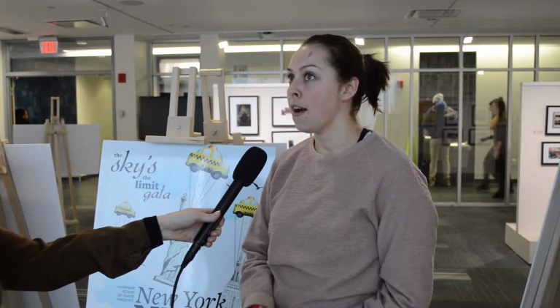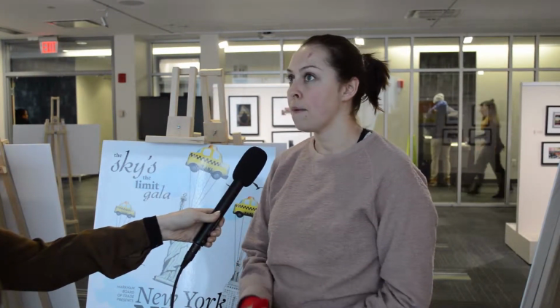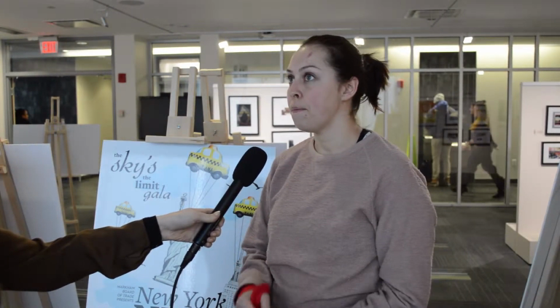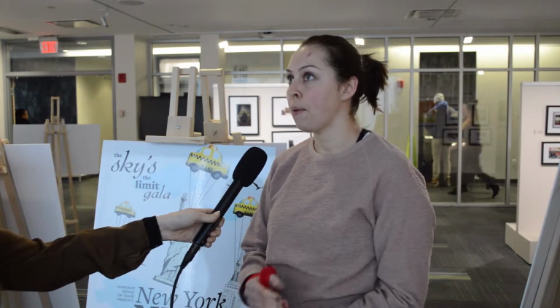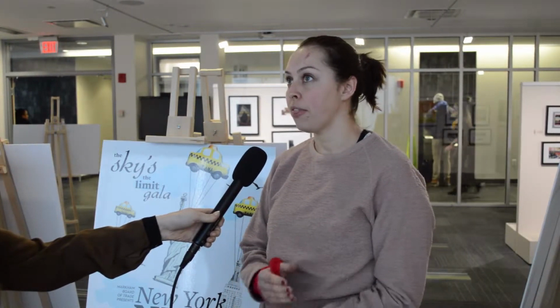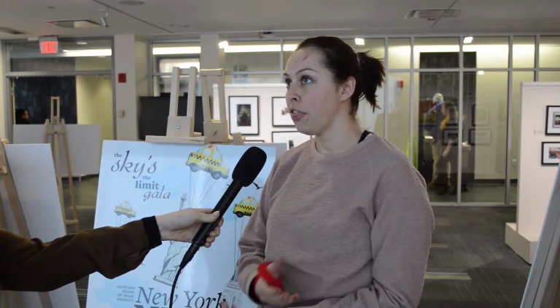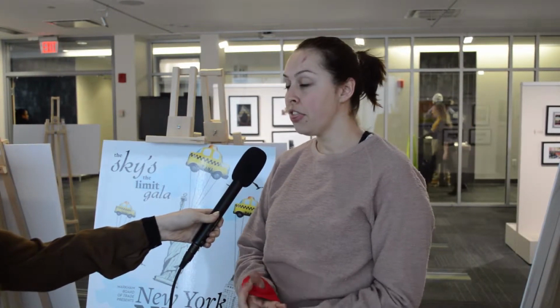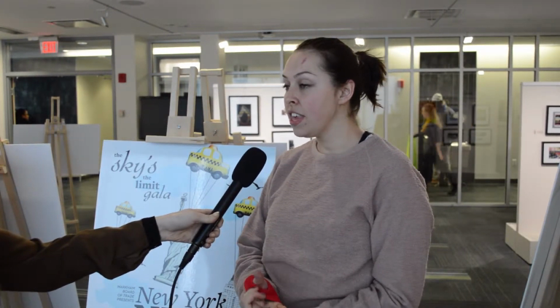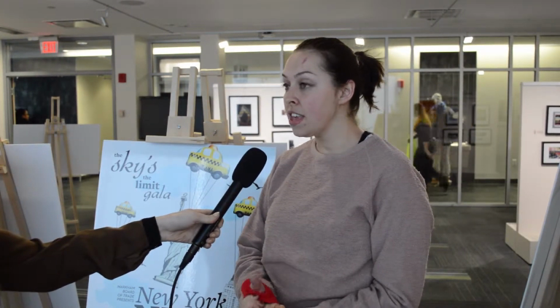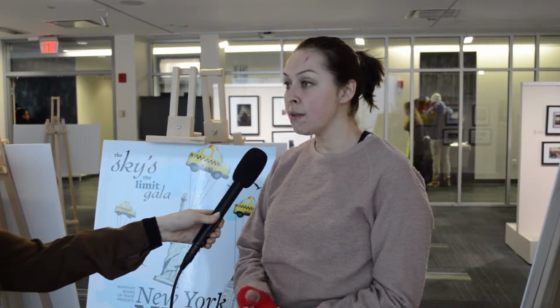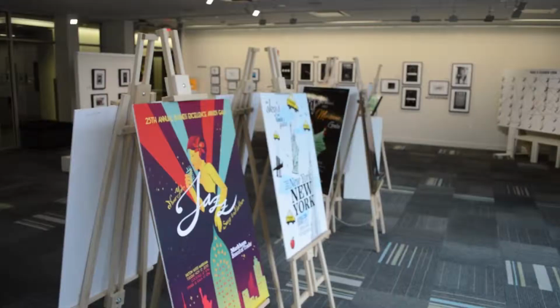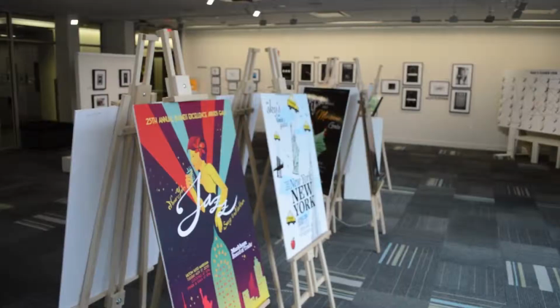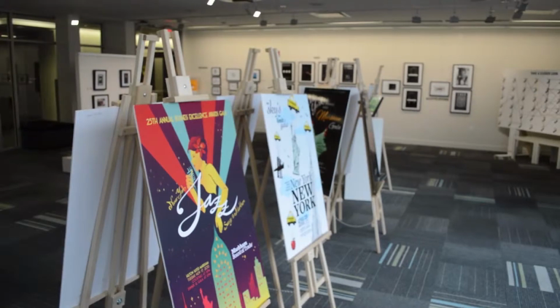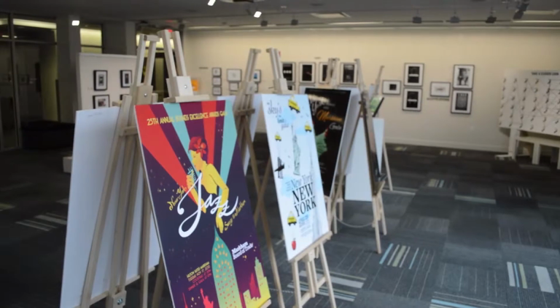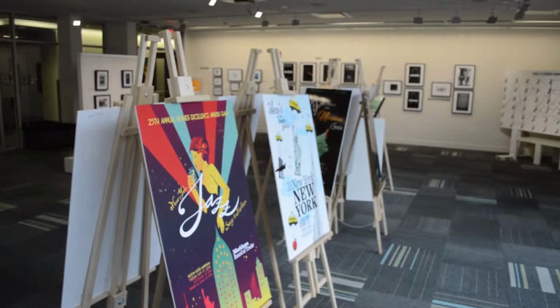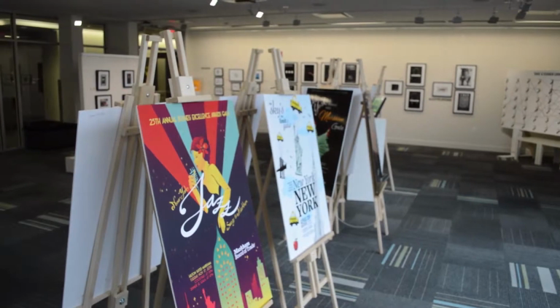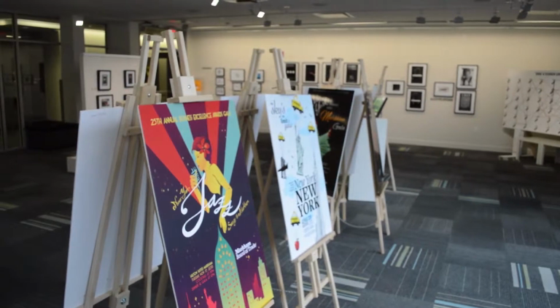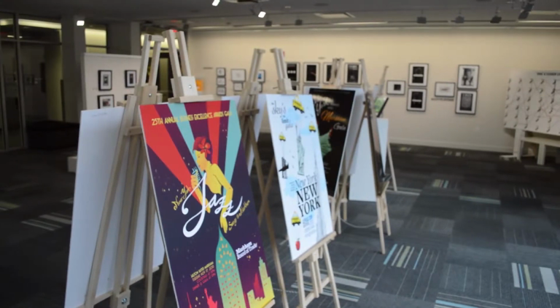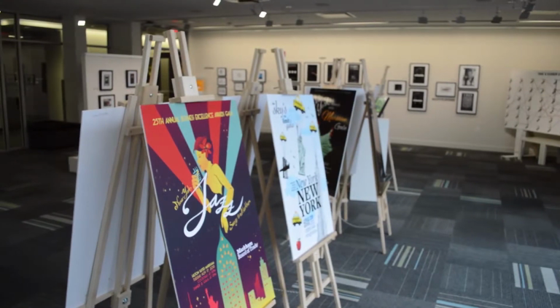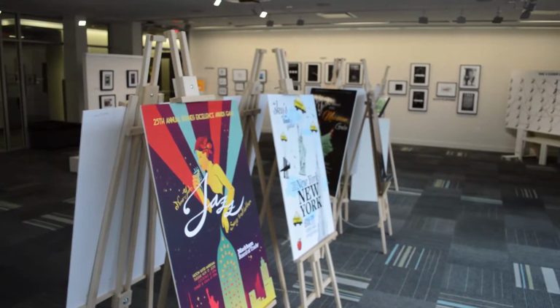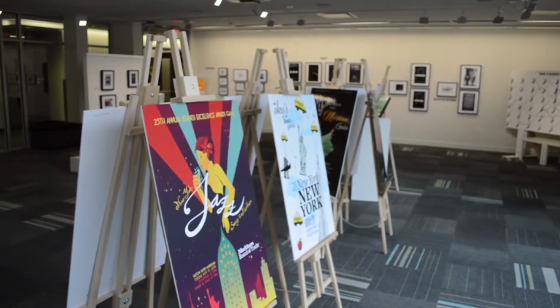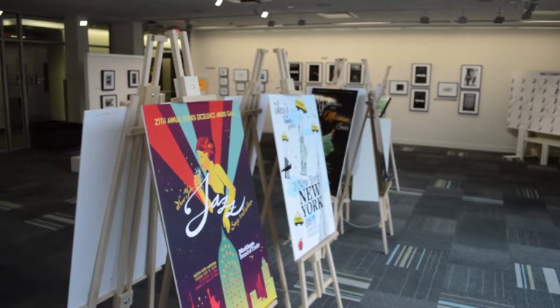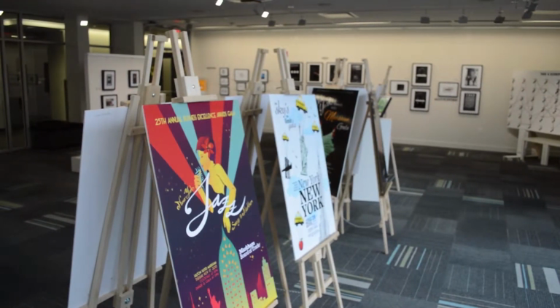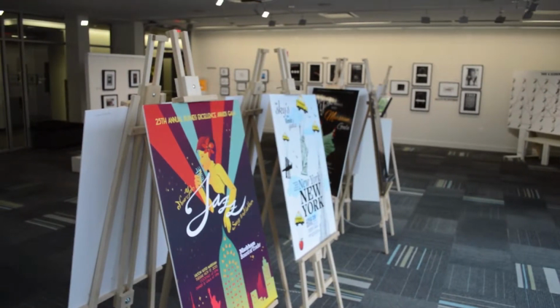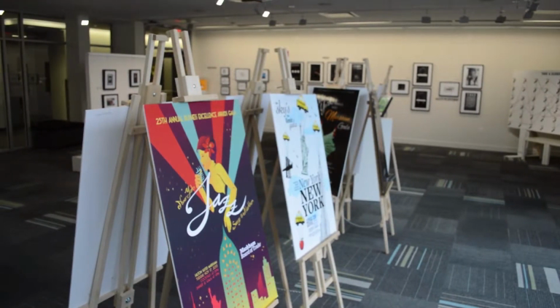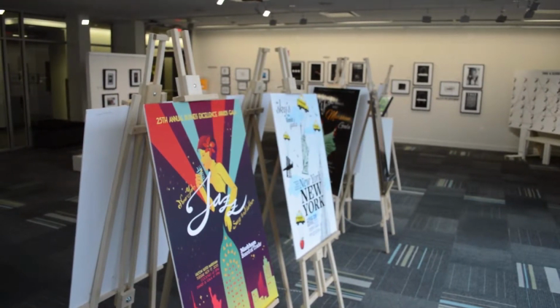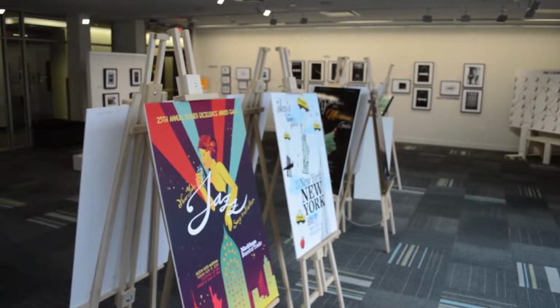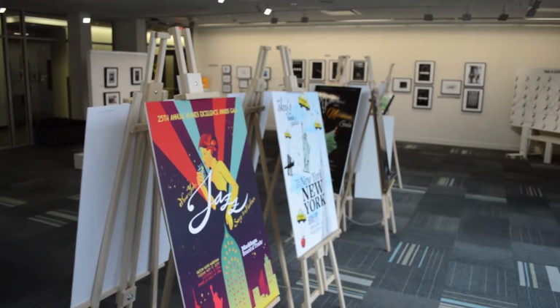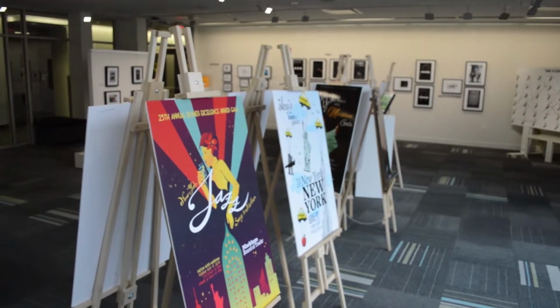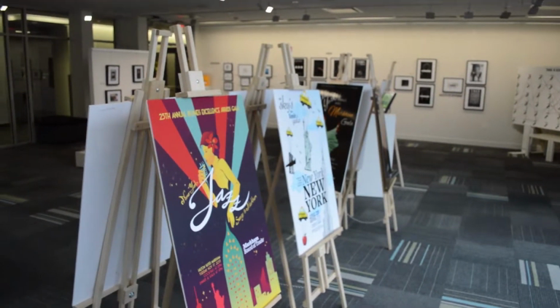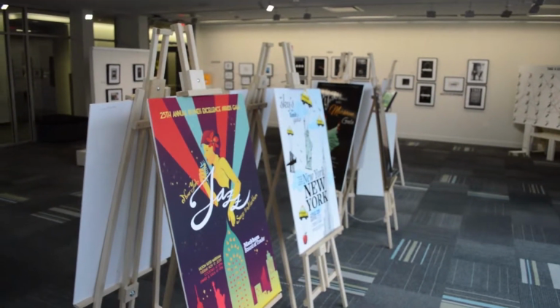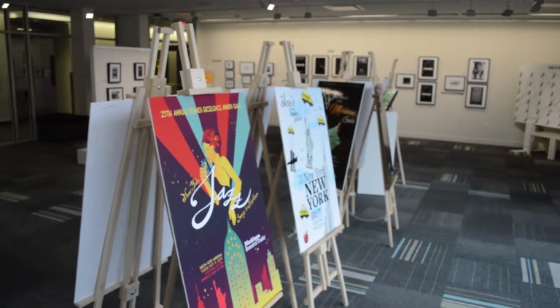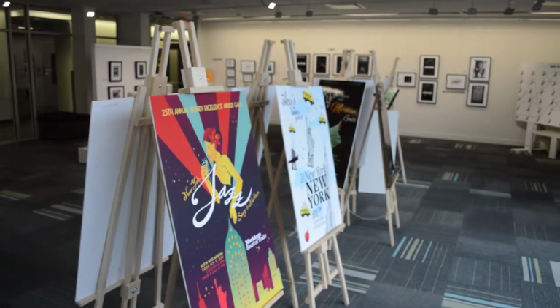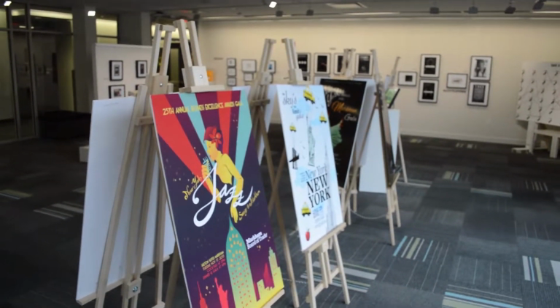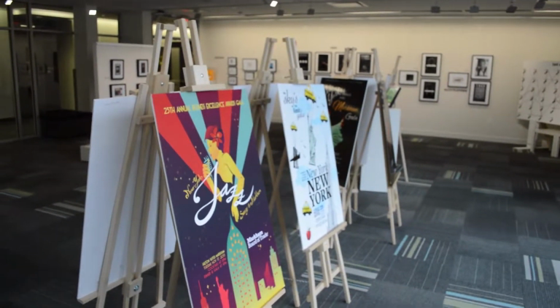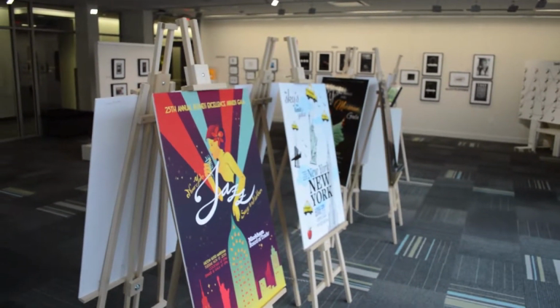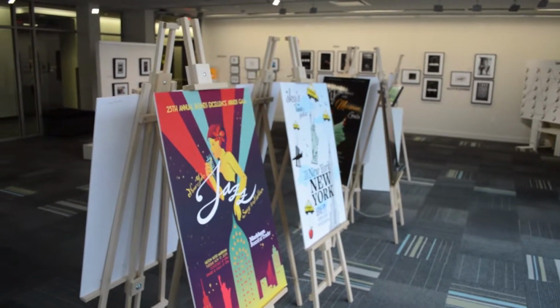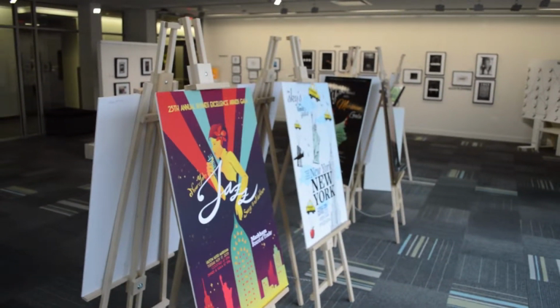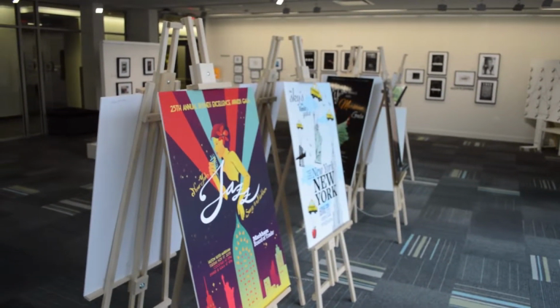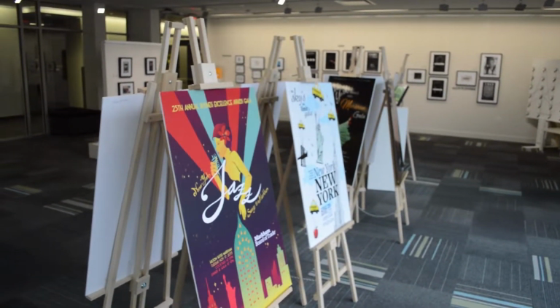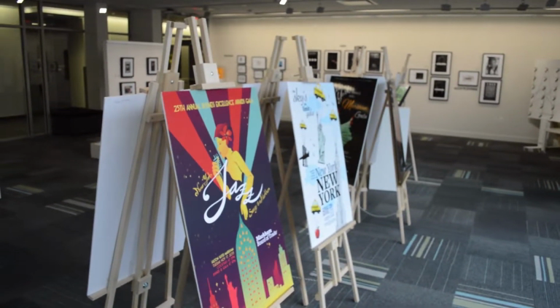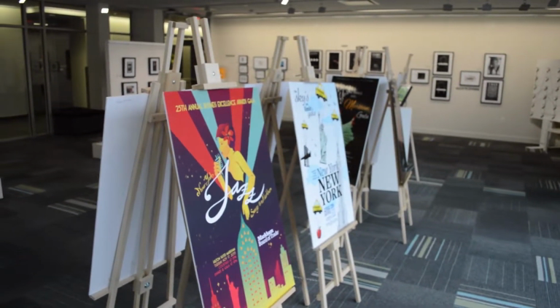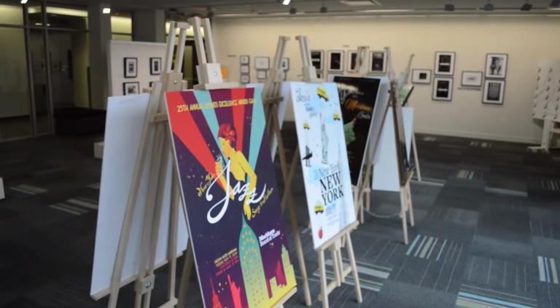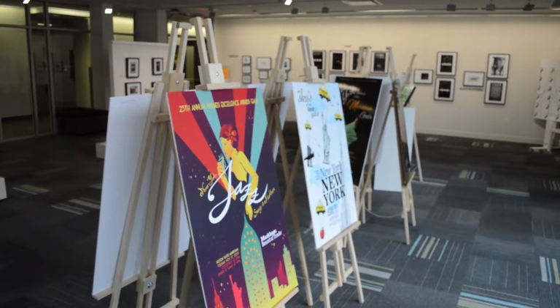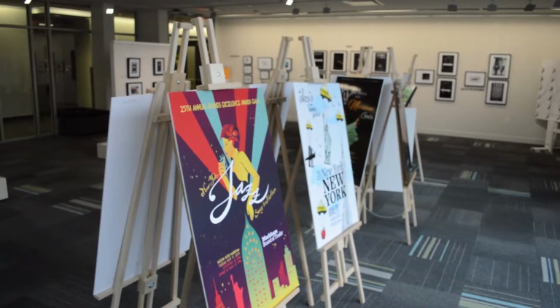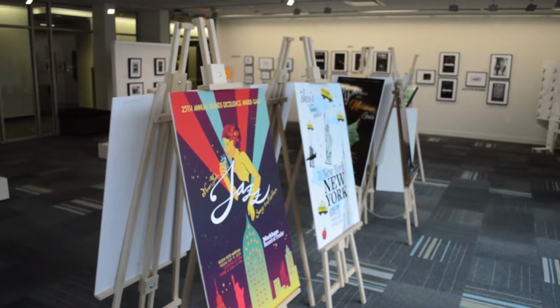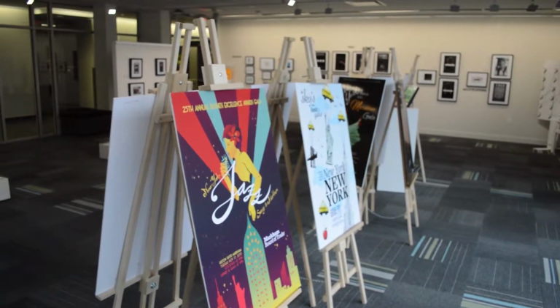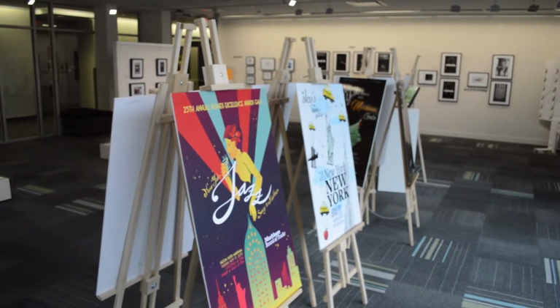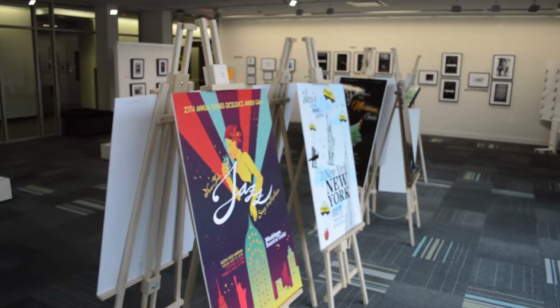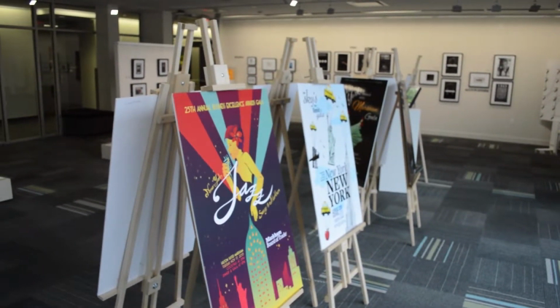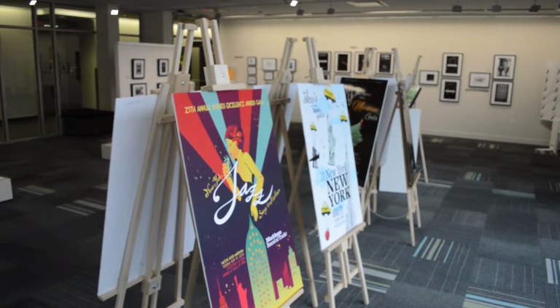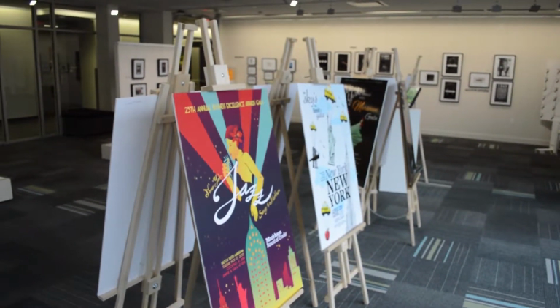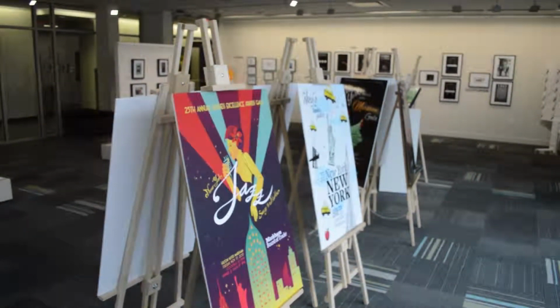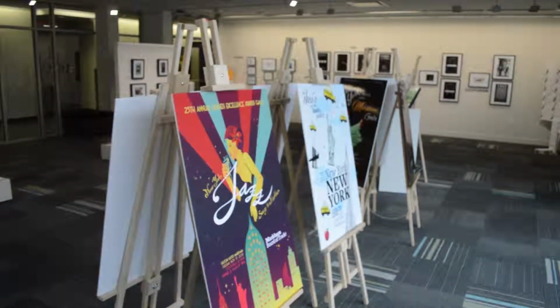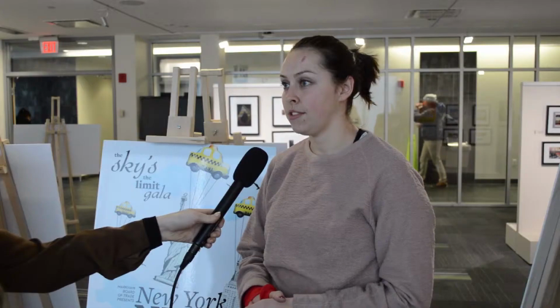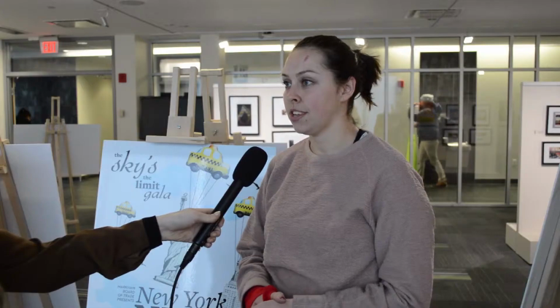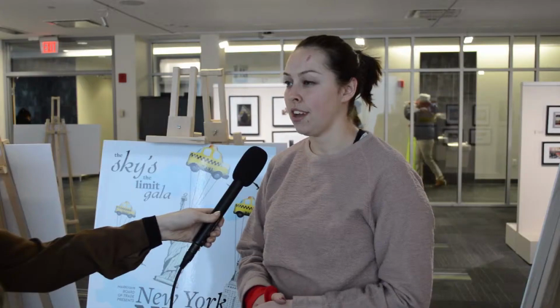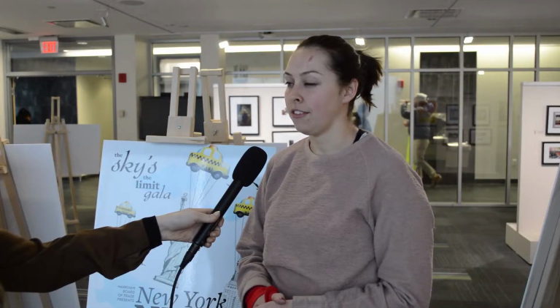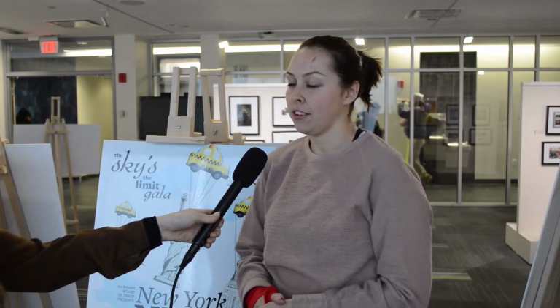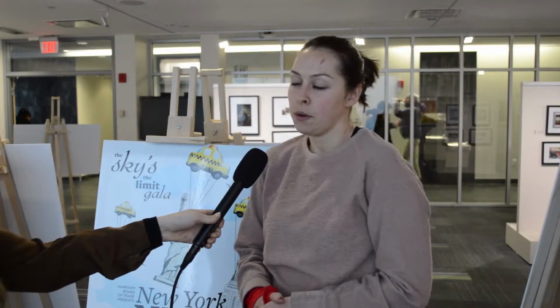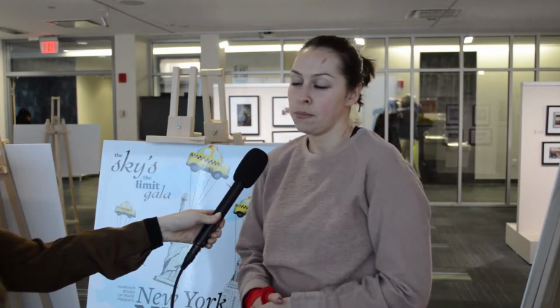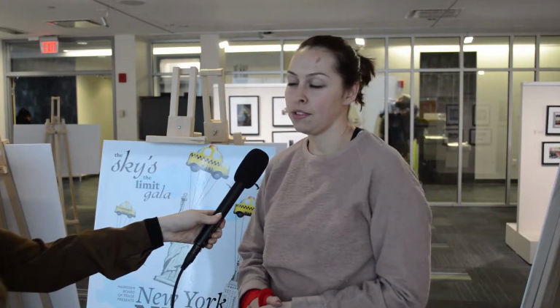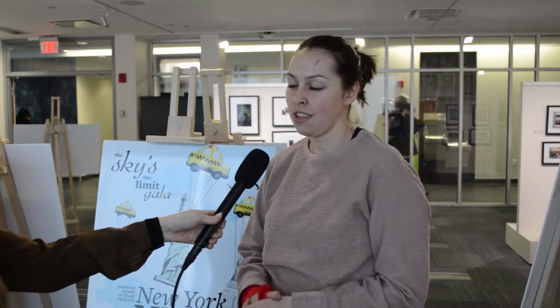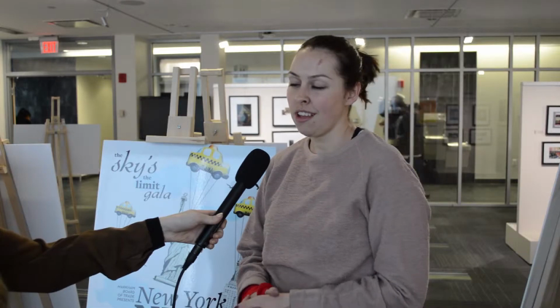But the theme was New York, New York, and so we all had to come up with different concepts to kind of encompass that.